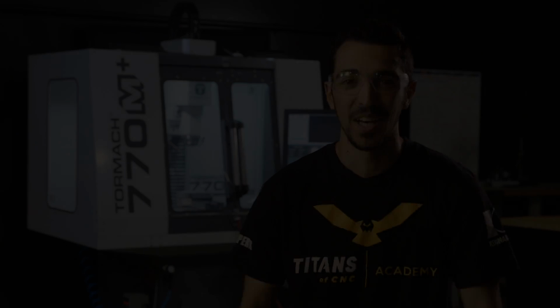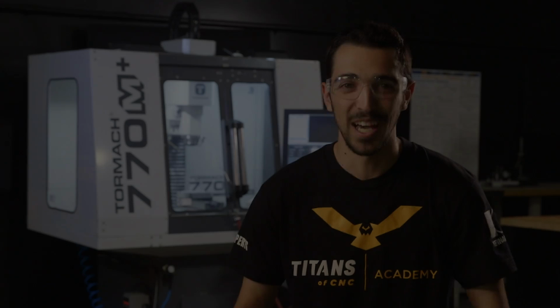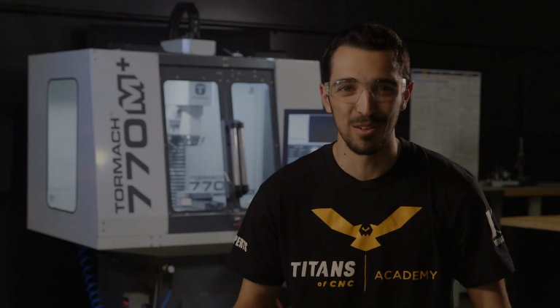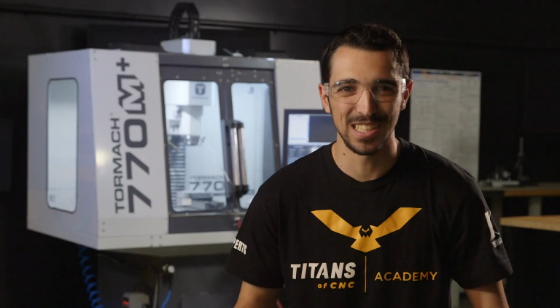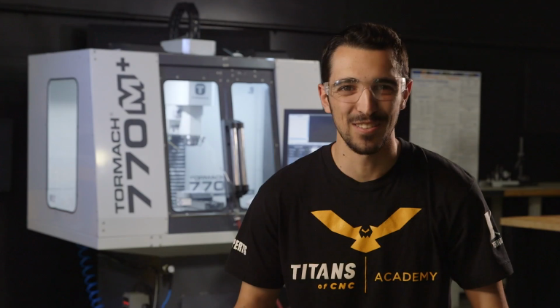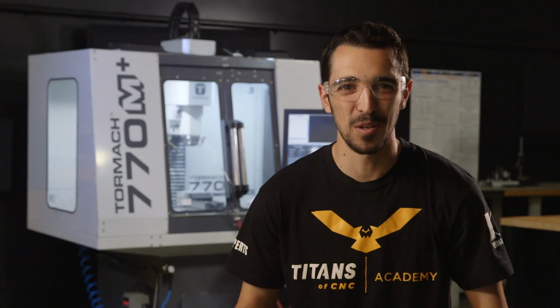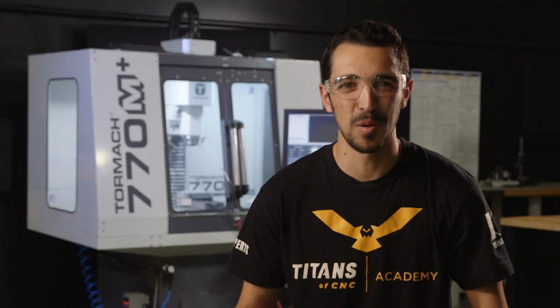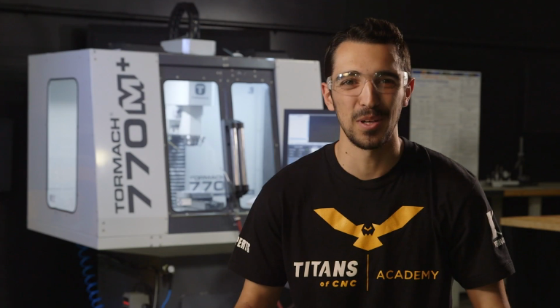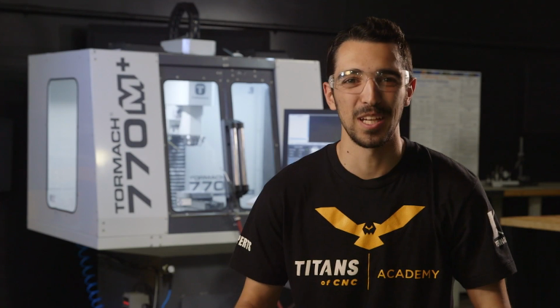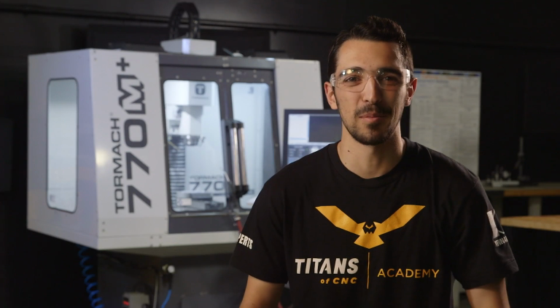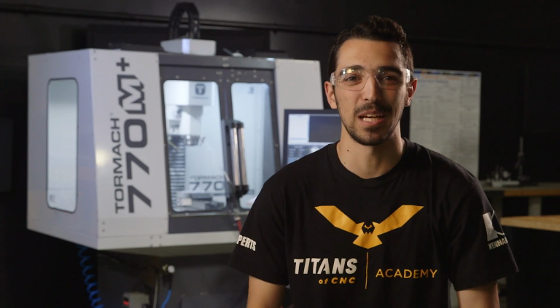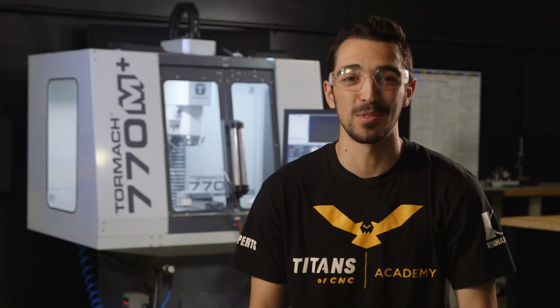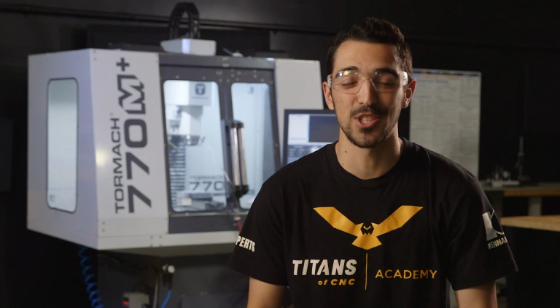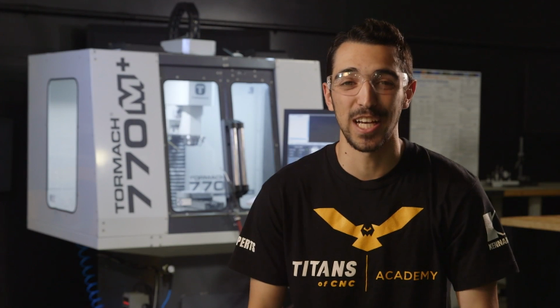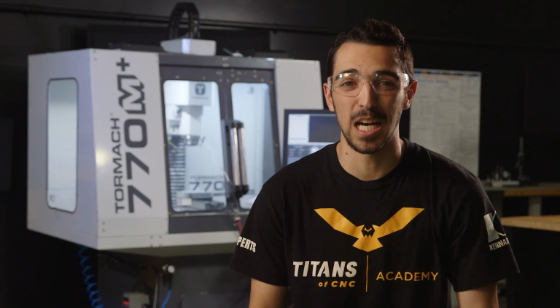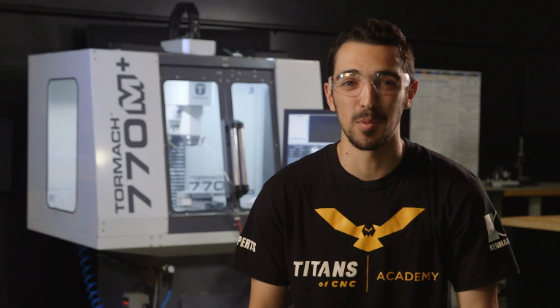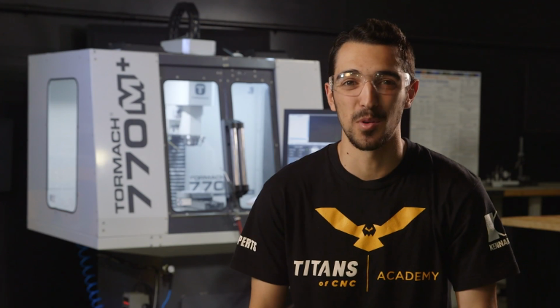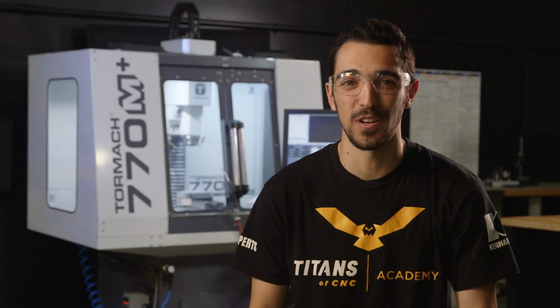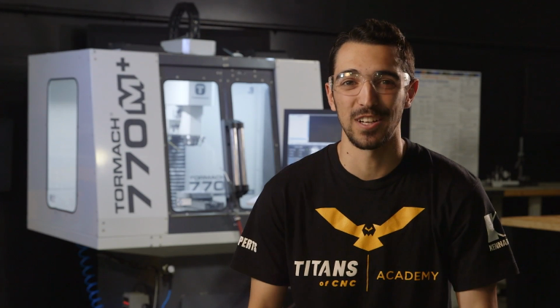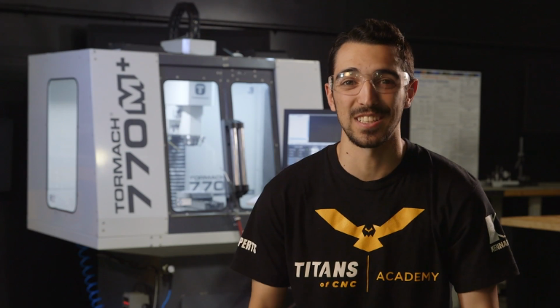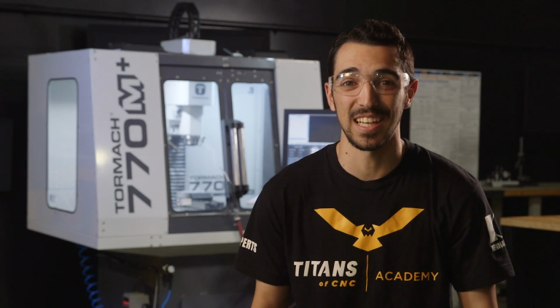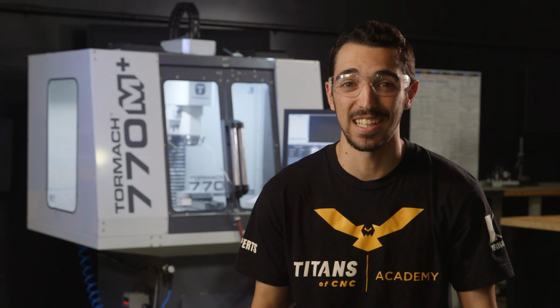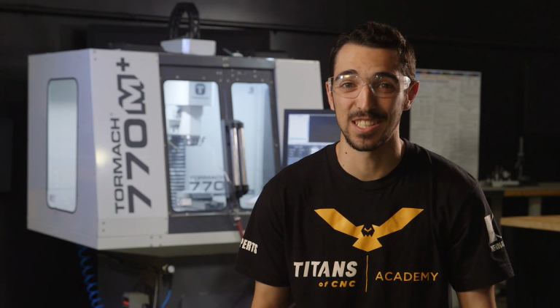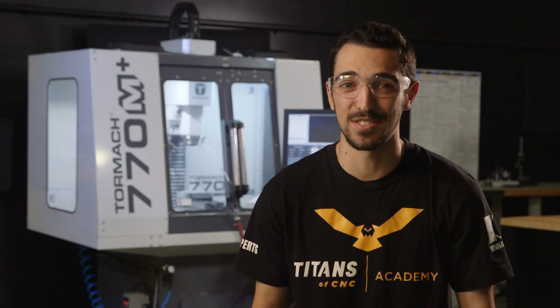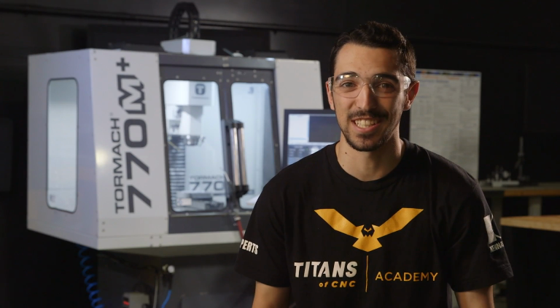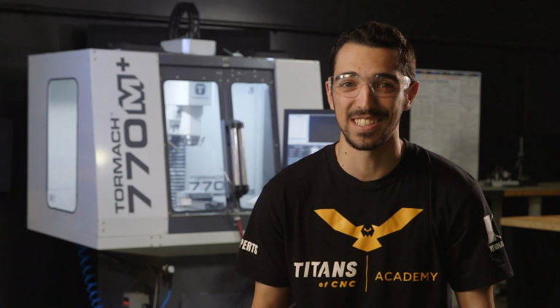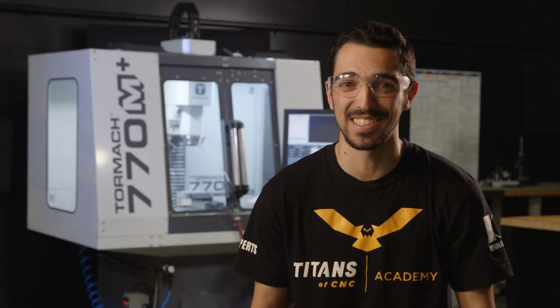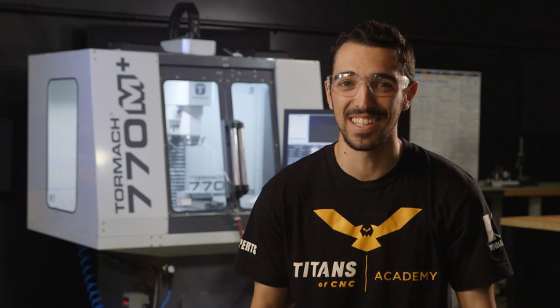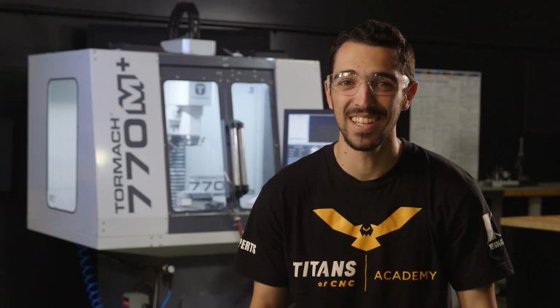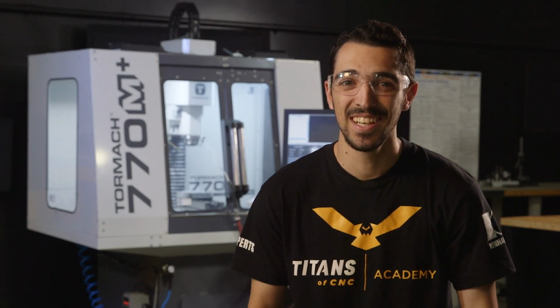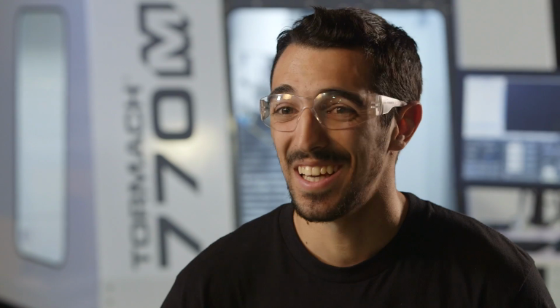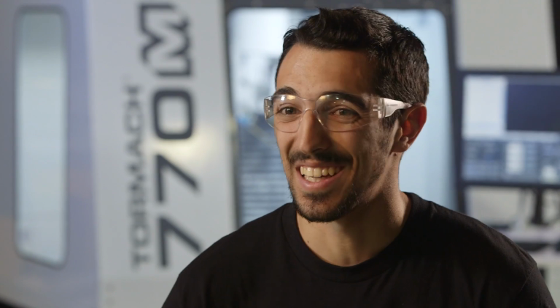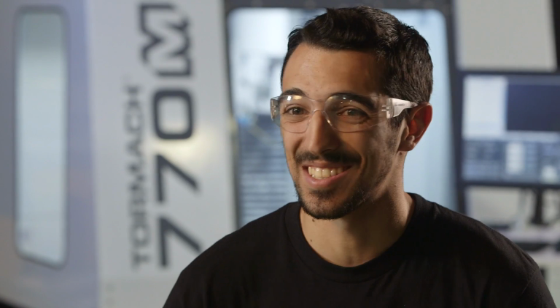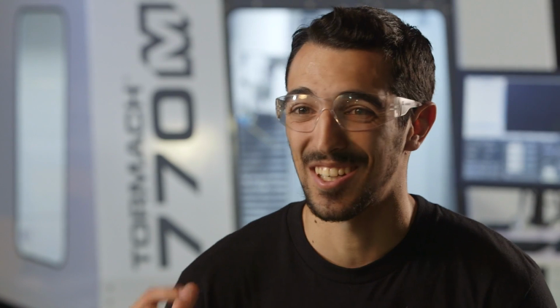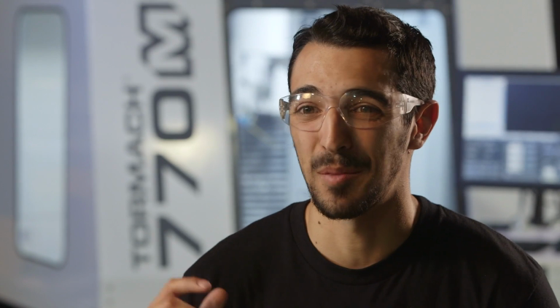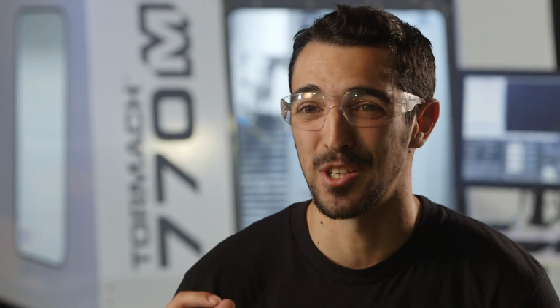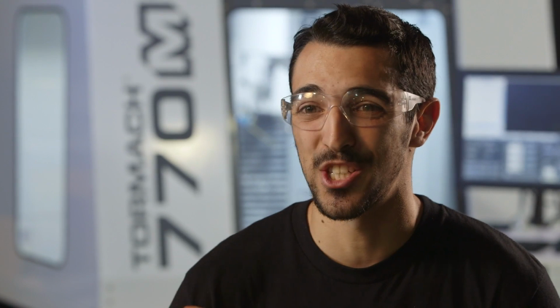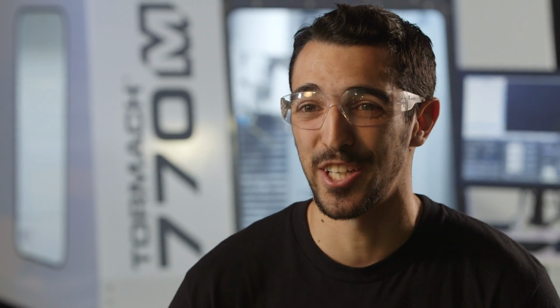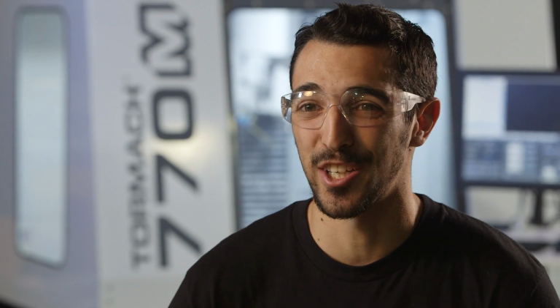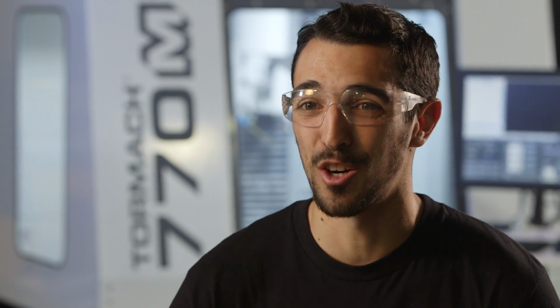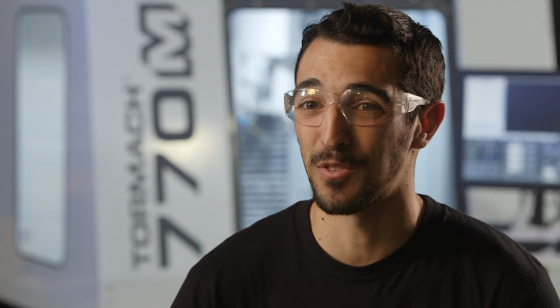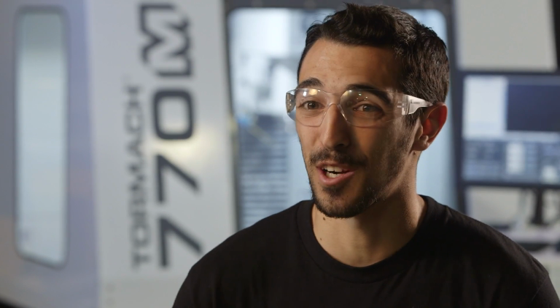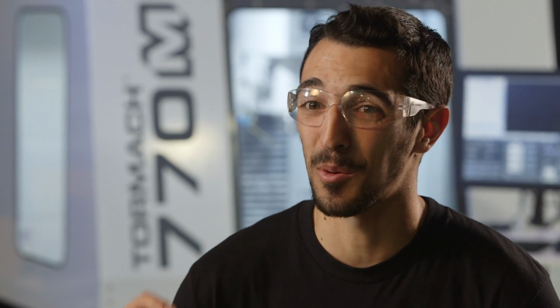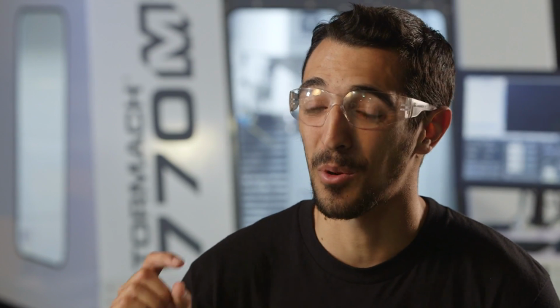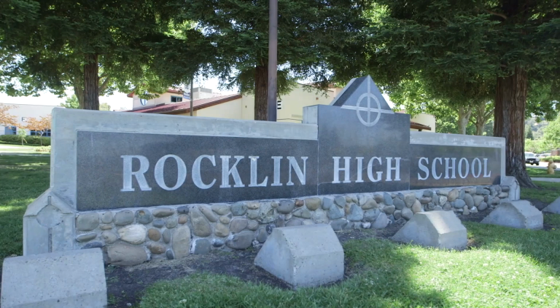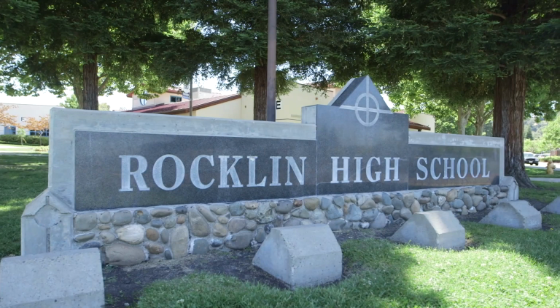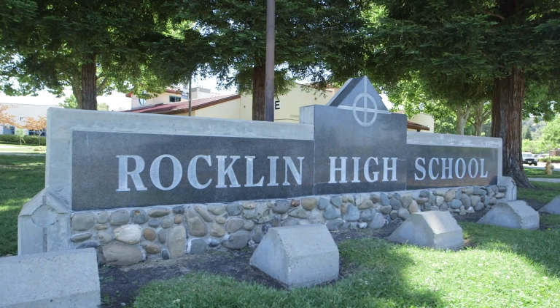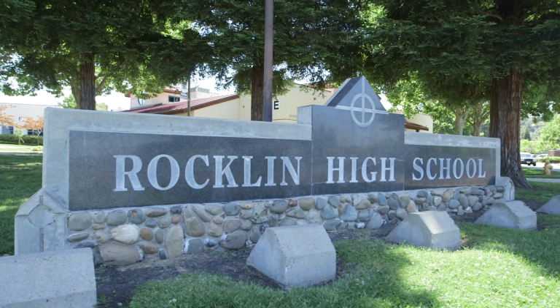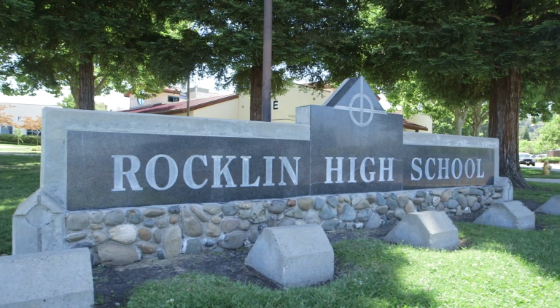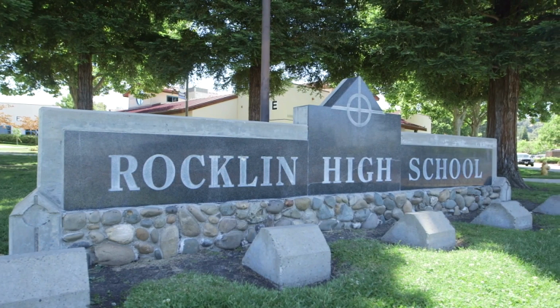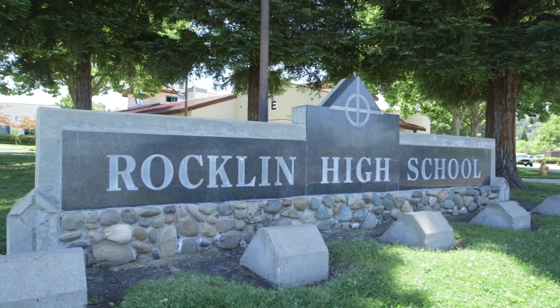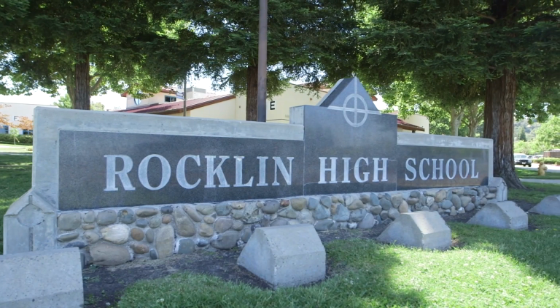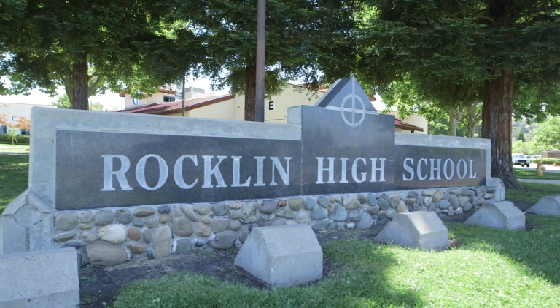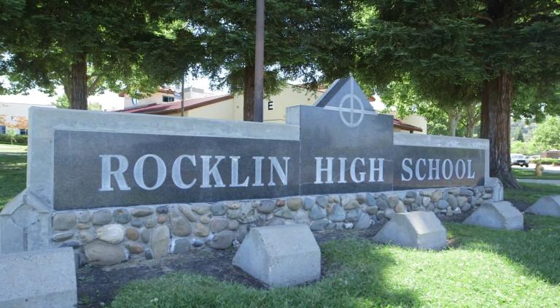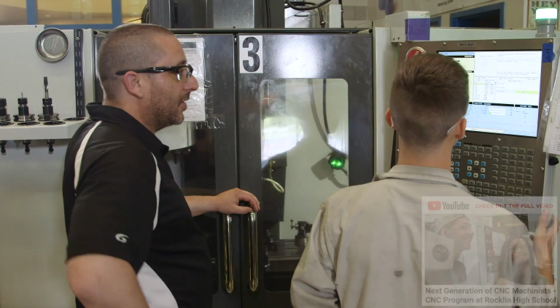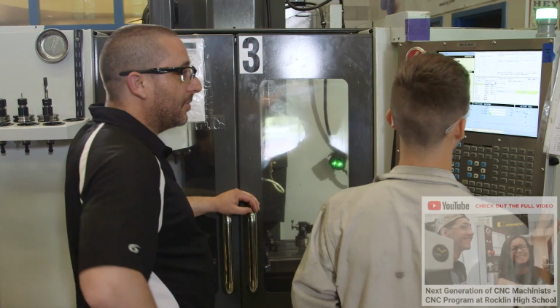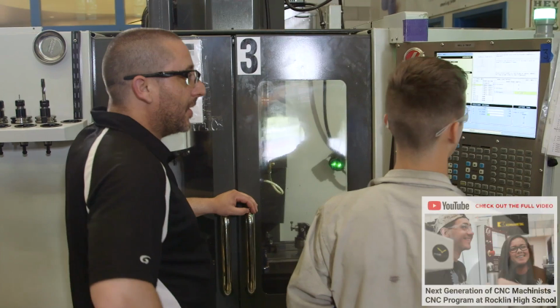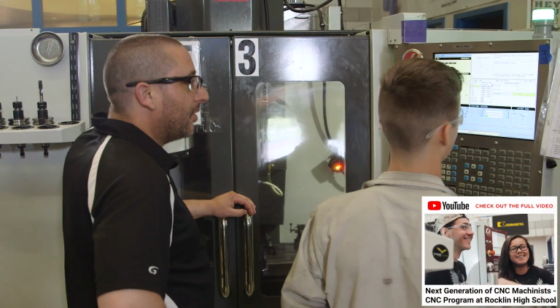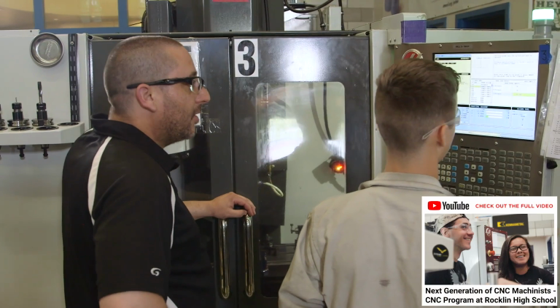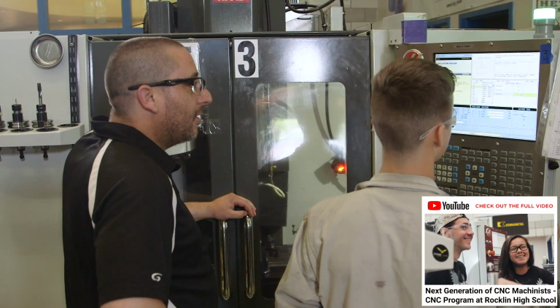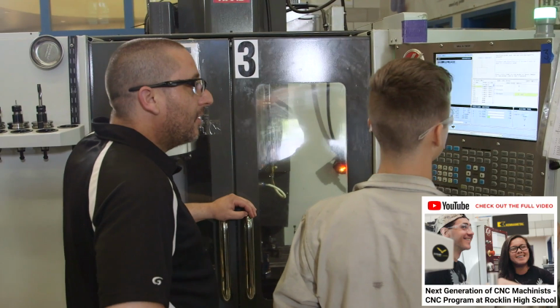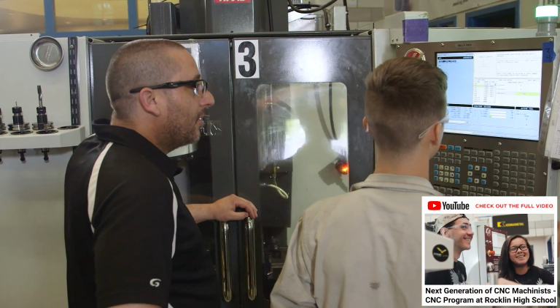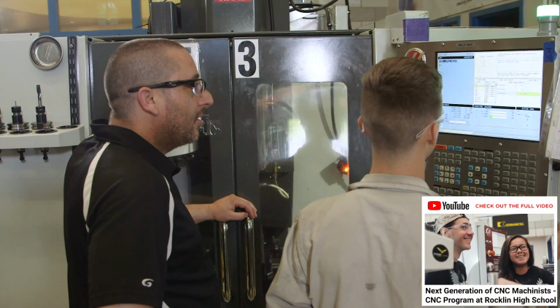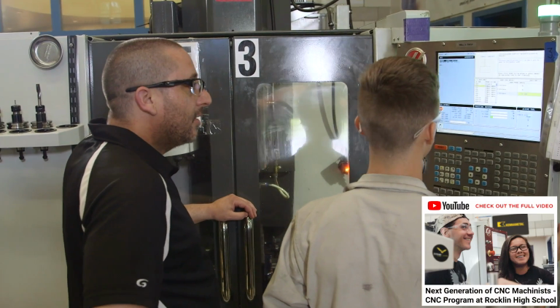Hey, what's up everybody? My name is Jacob. I'm over here at Tynes of CNC. I started machining over at Rockland High School under Dan Frank's program.